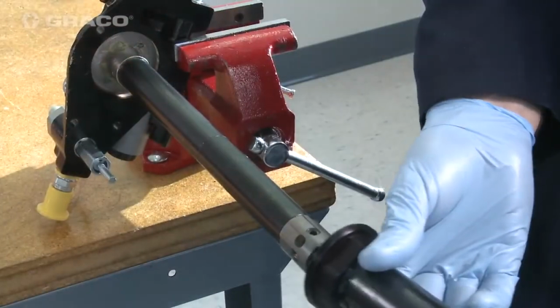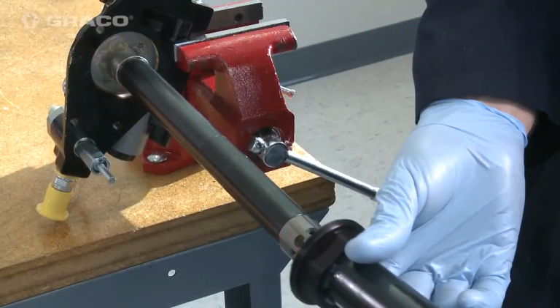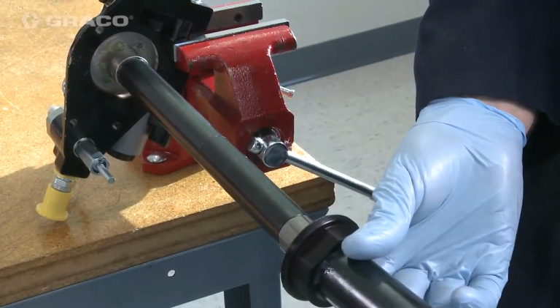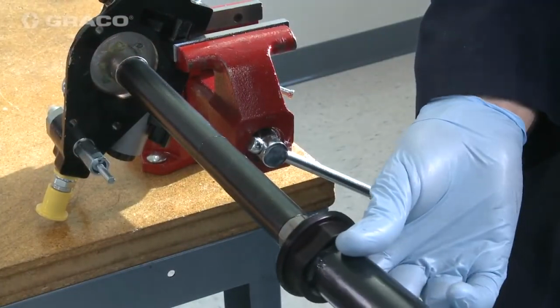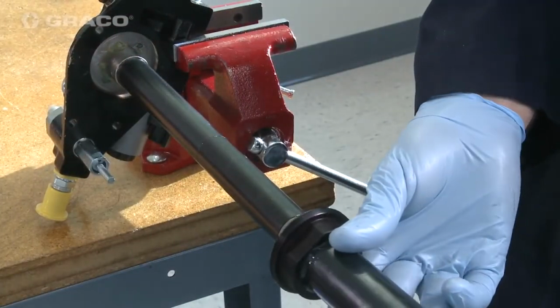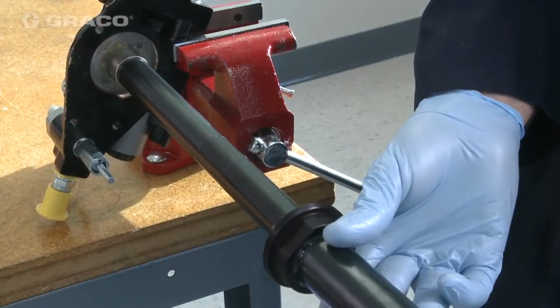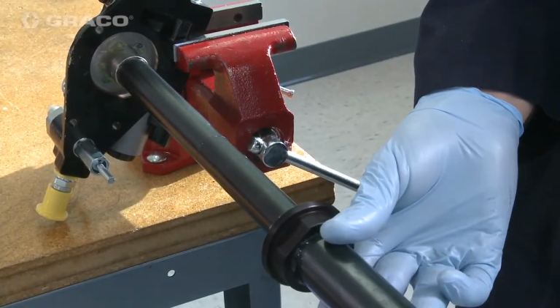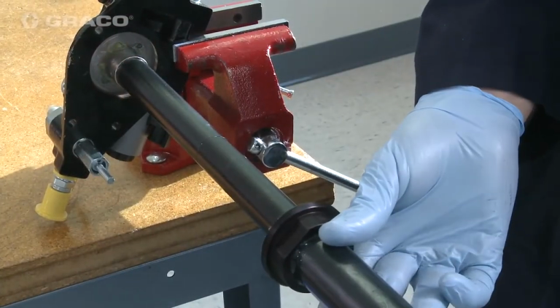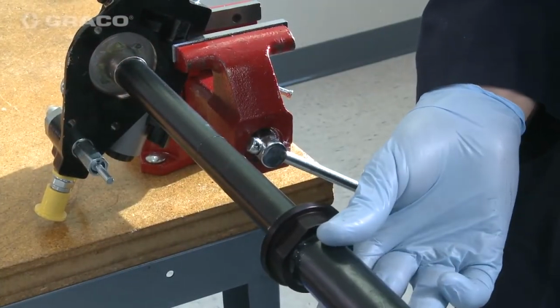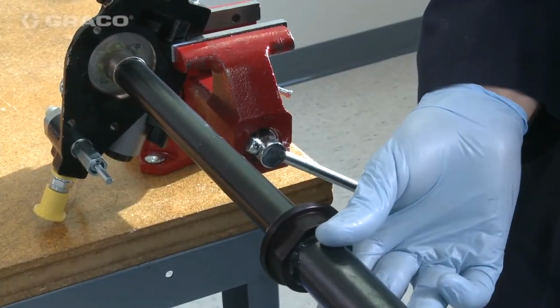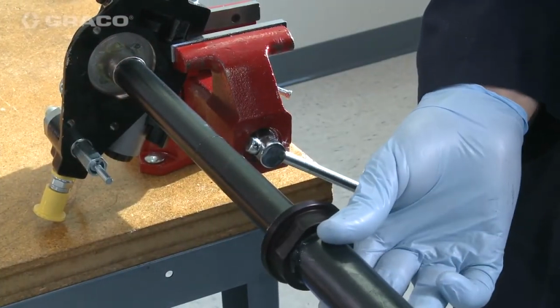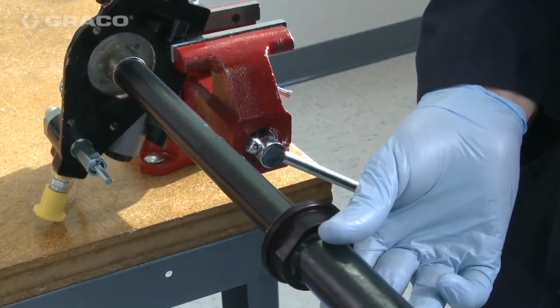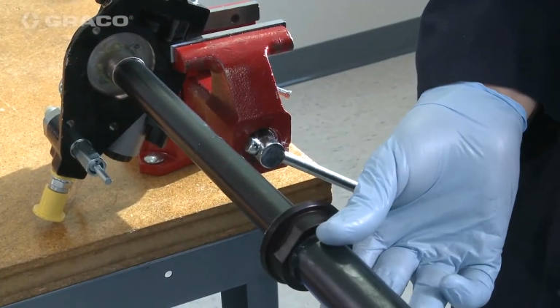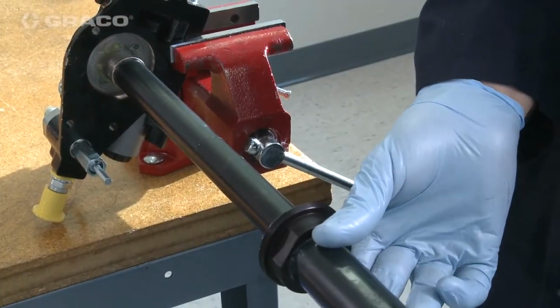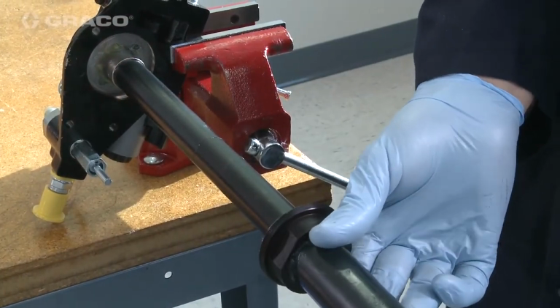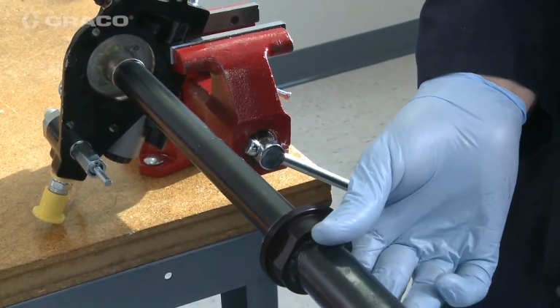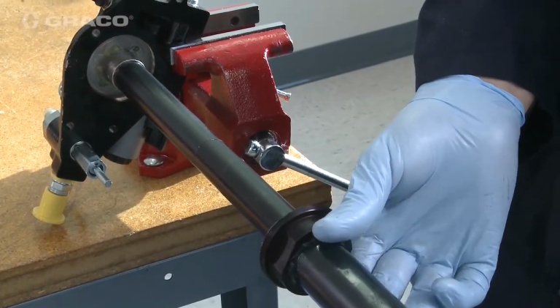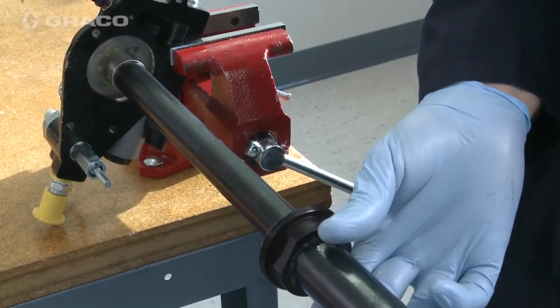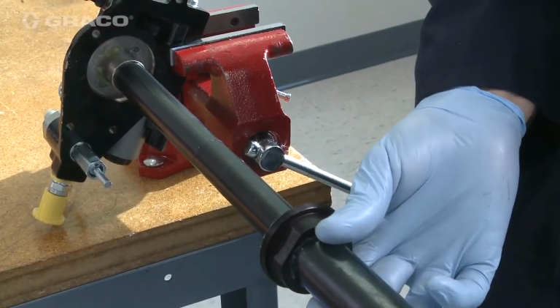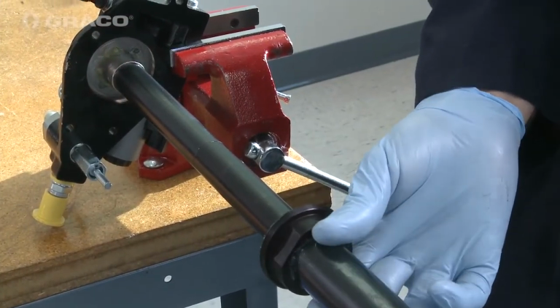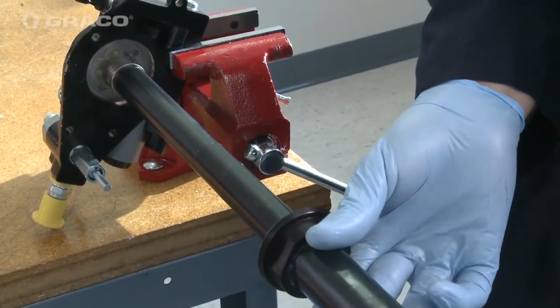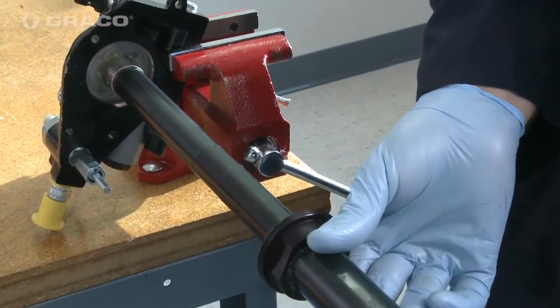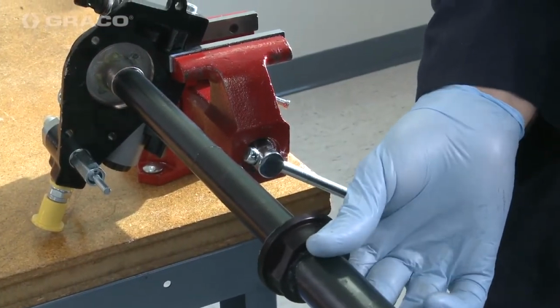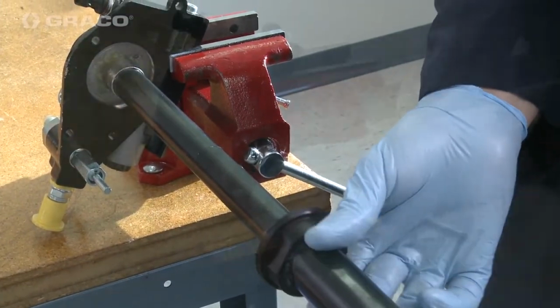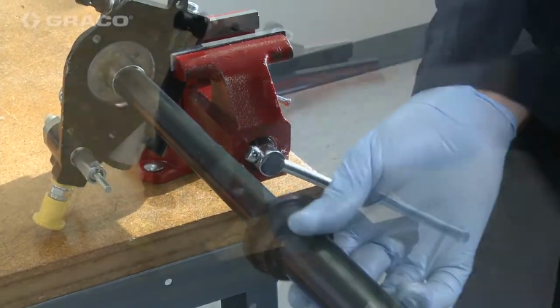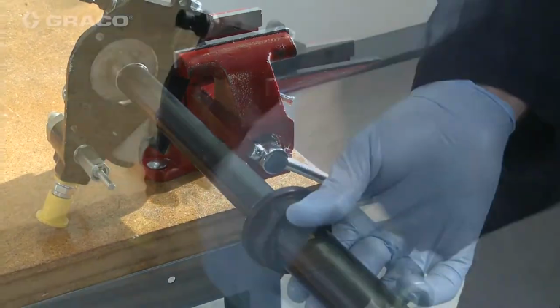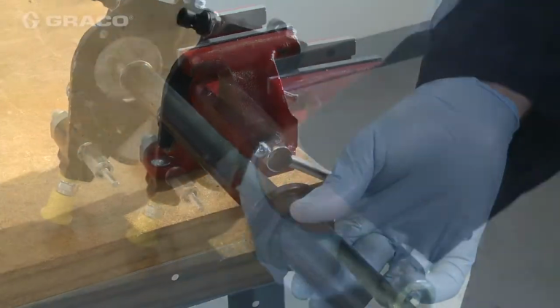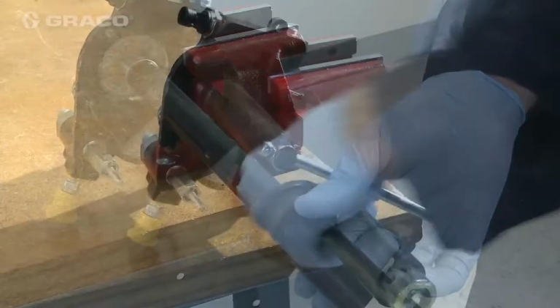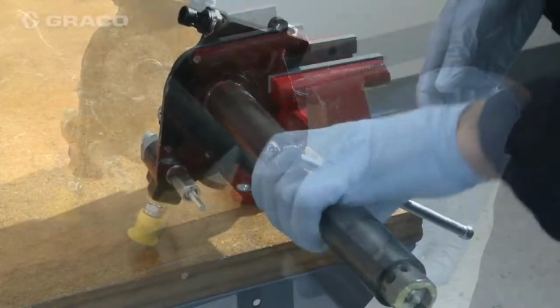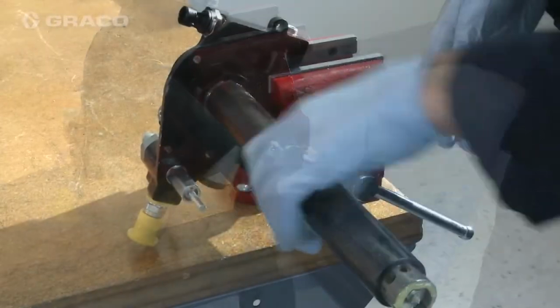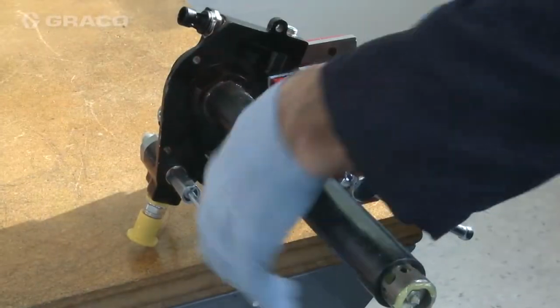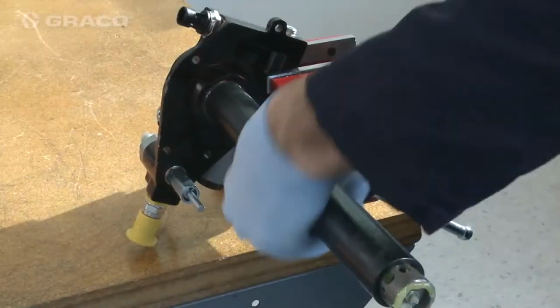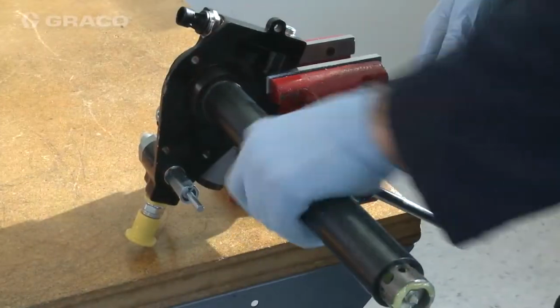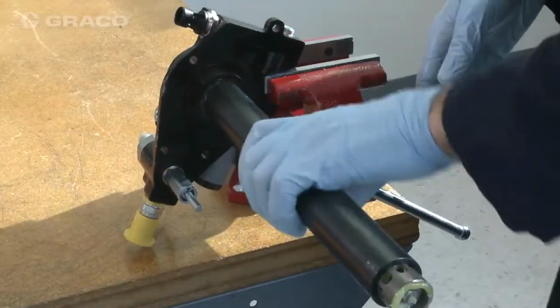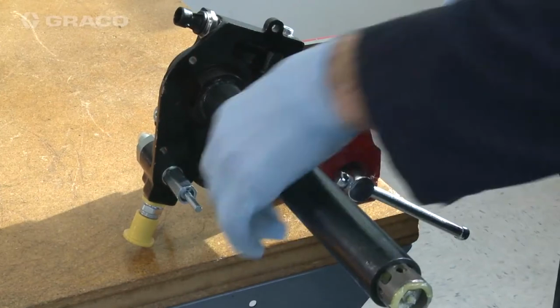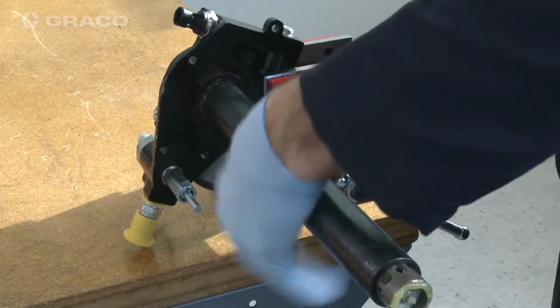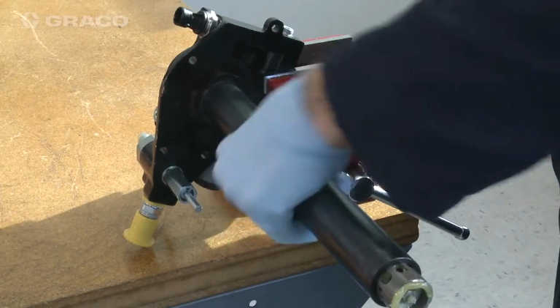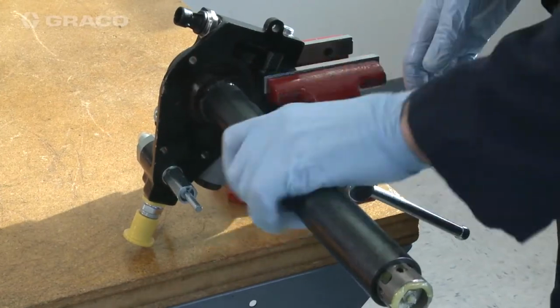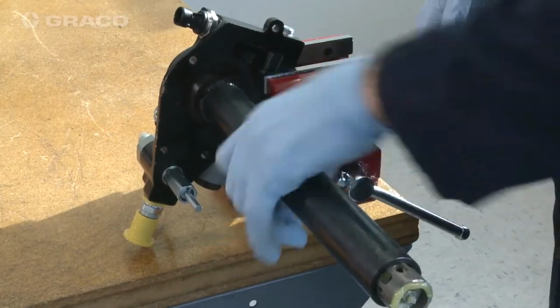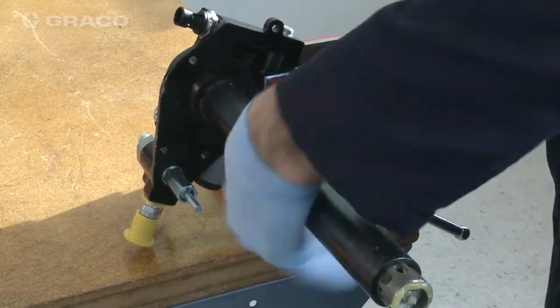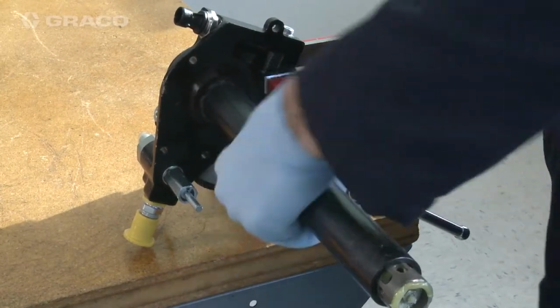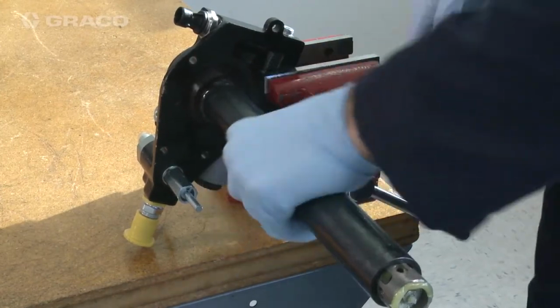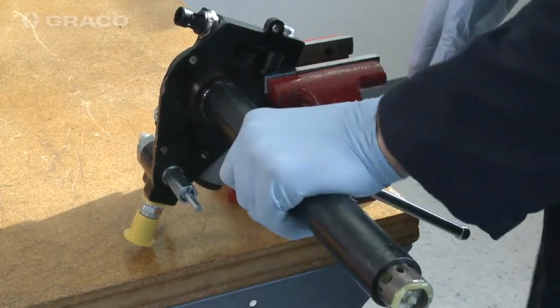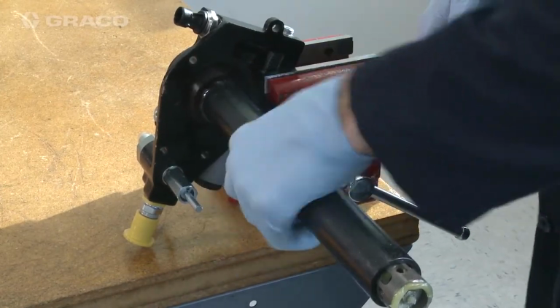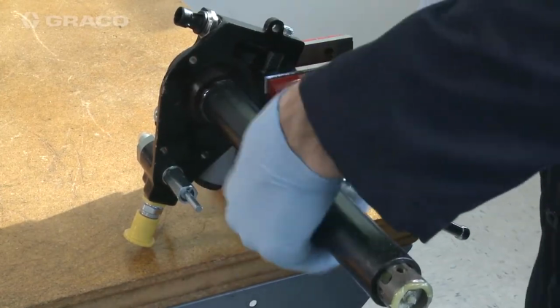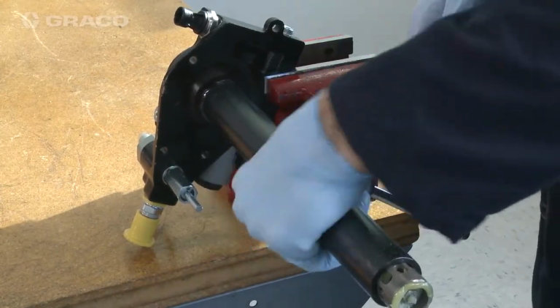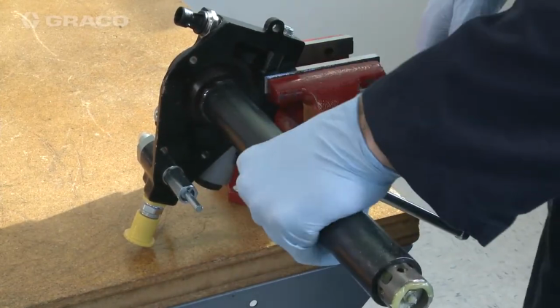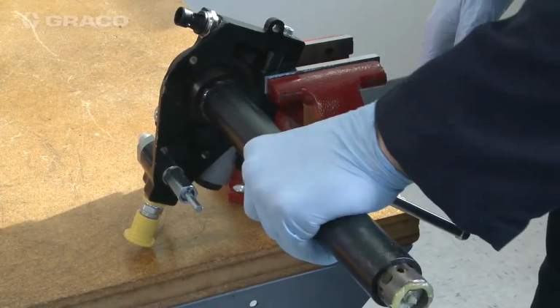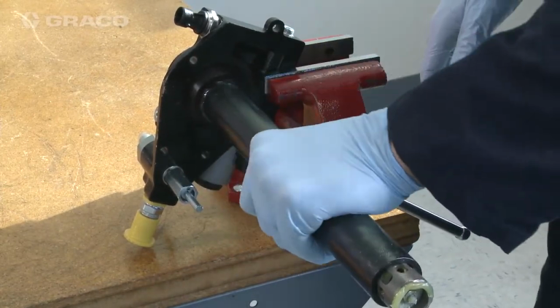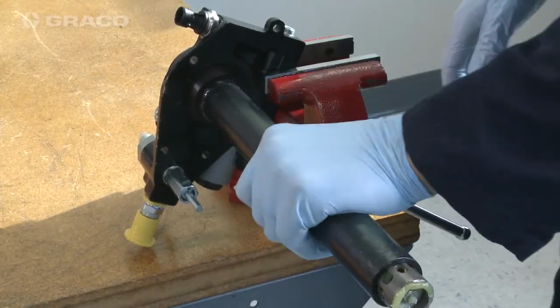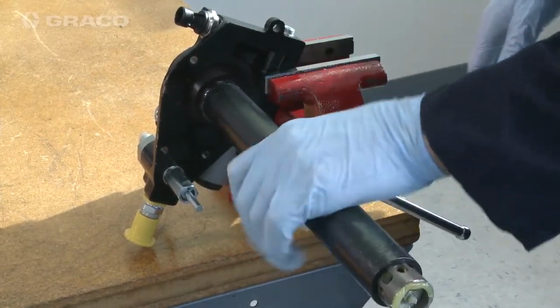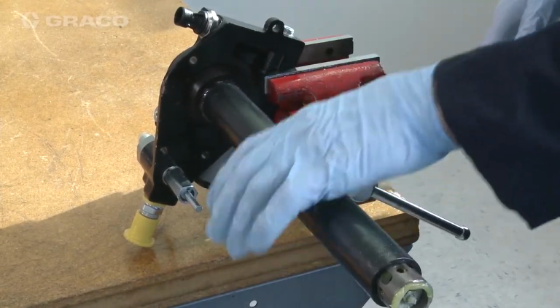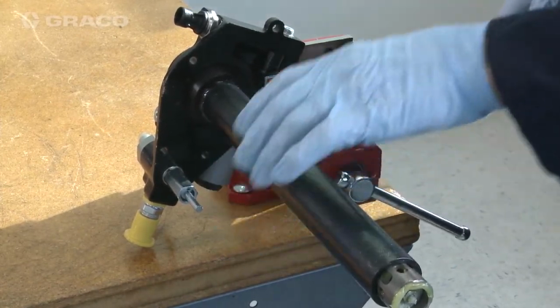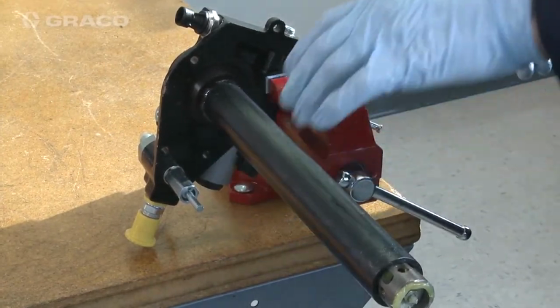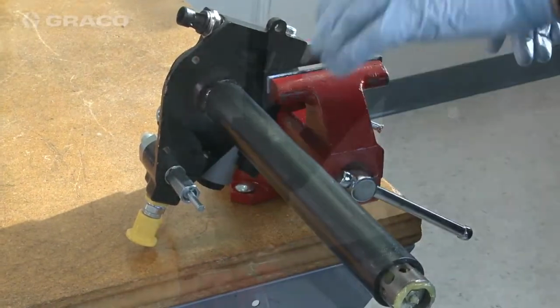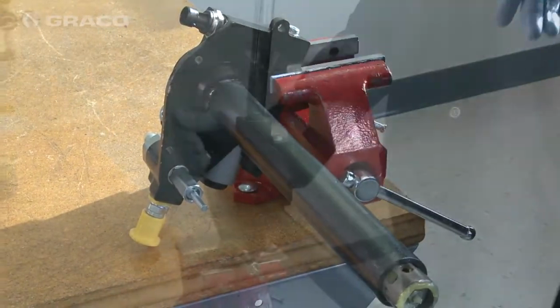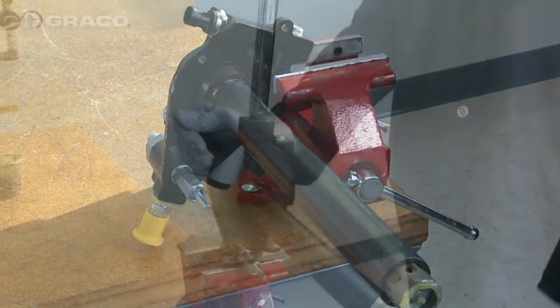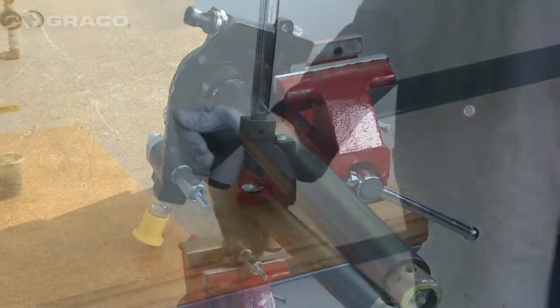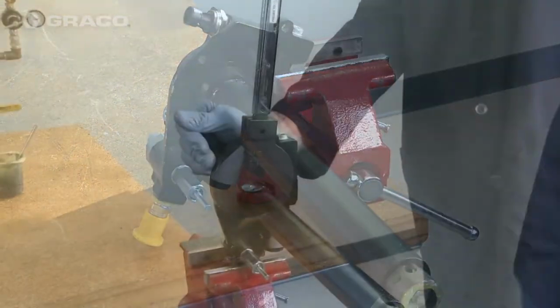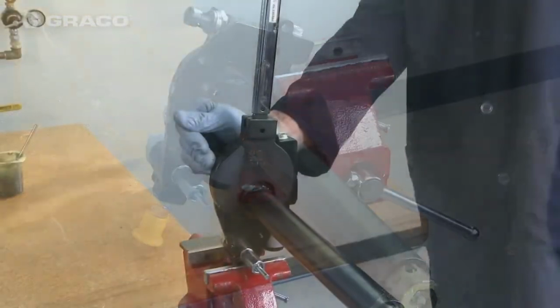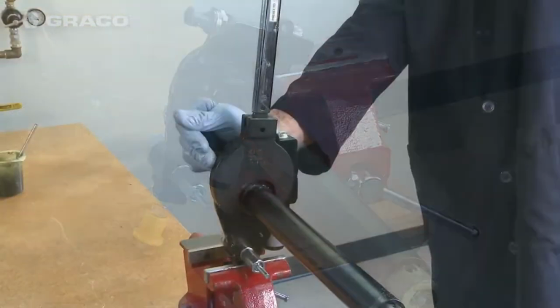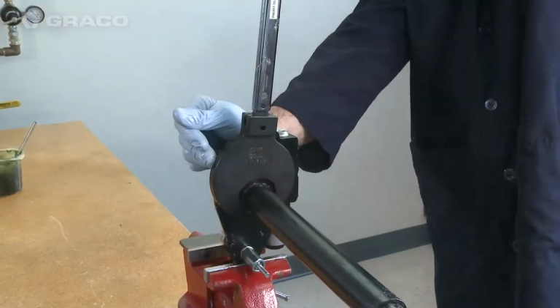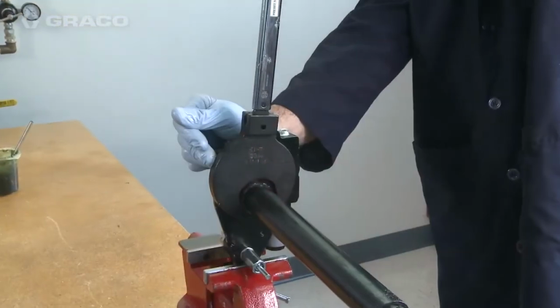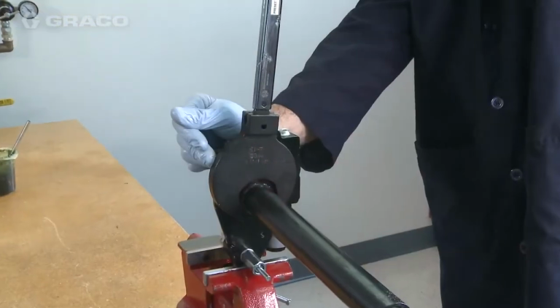Slide the tube-in-tube over the assembly and up to the pump housing. Tighten the flange by torquing to 40 foot-pounds.